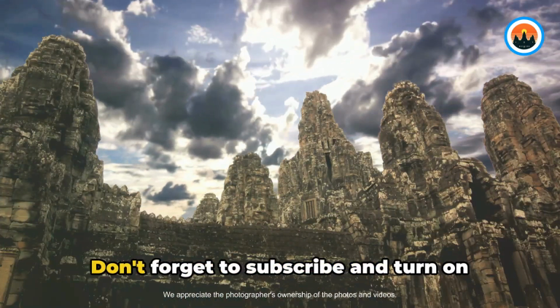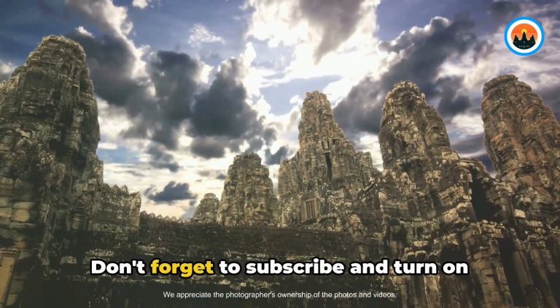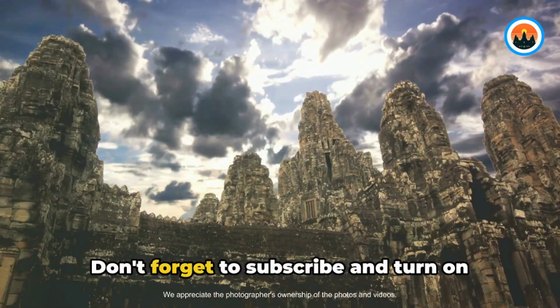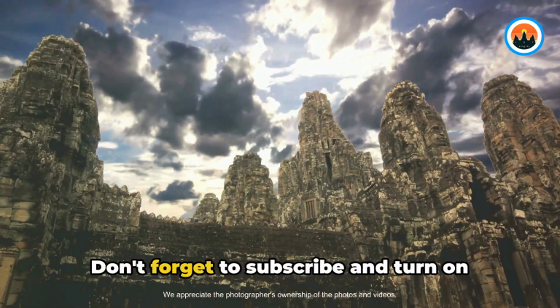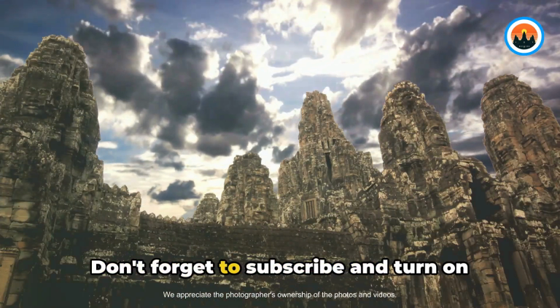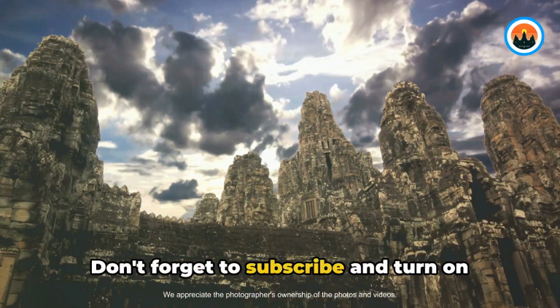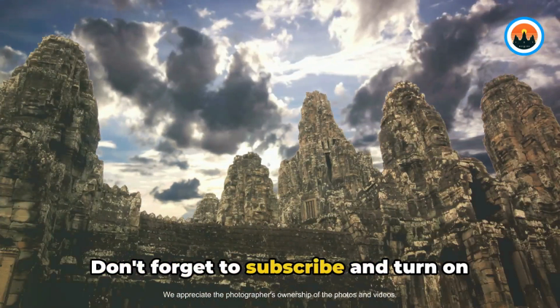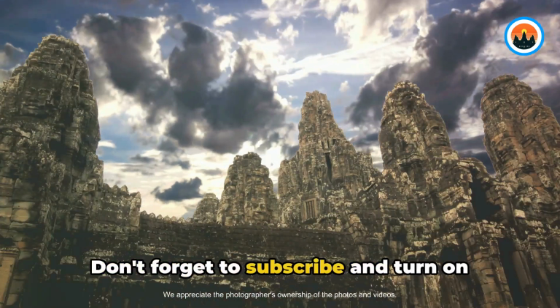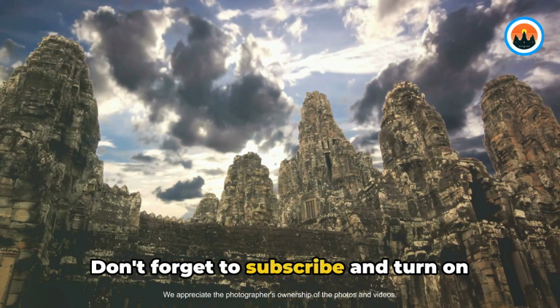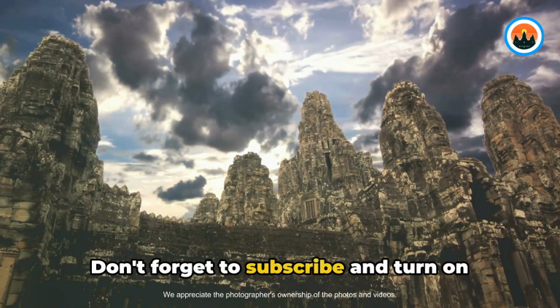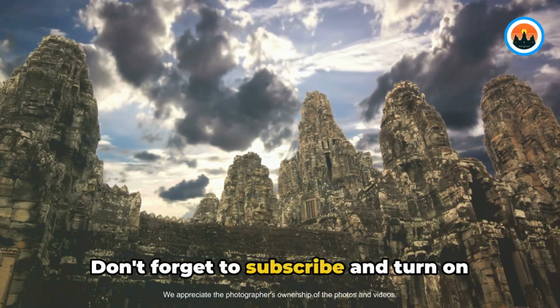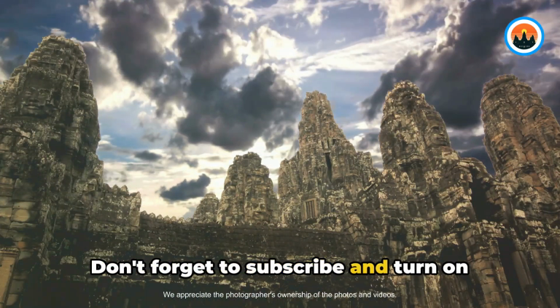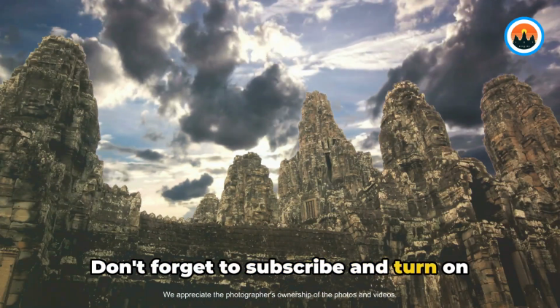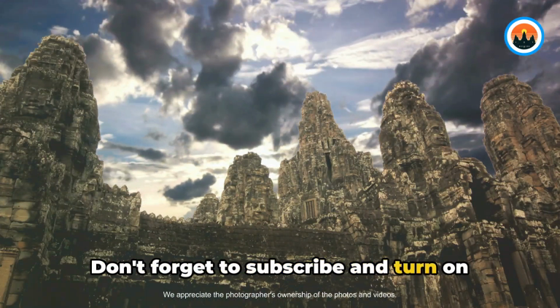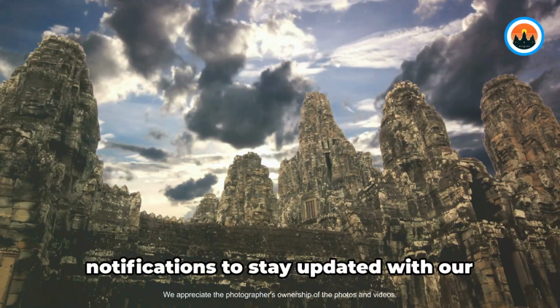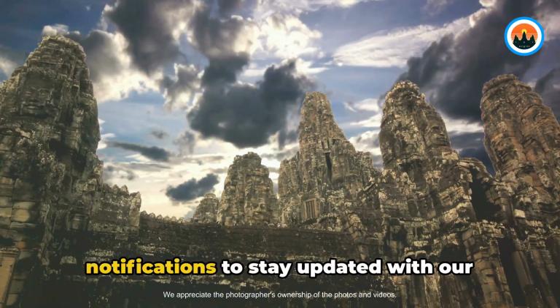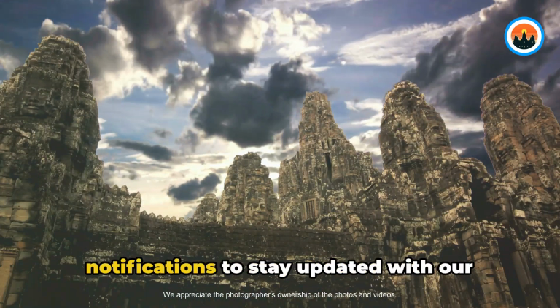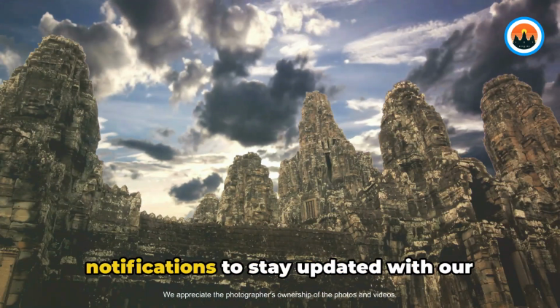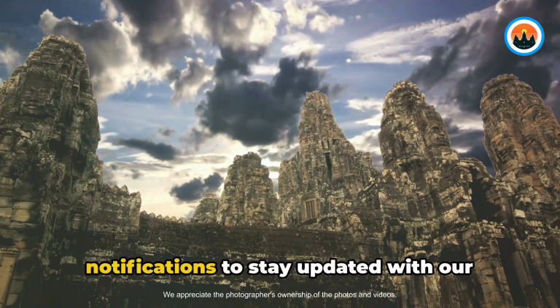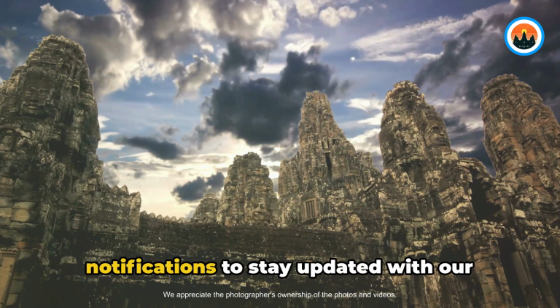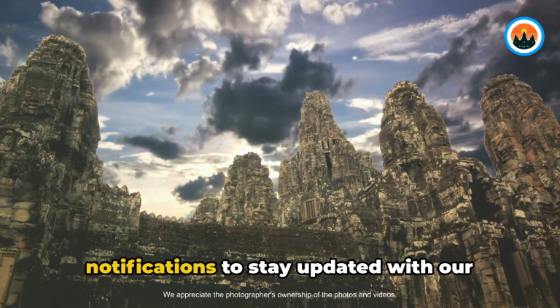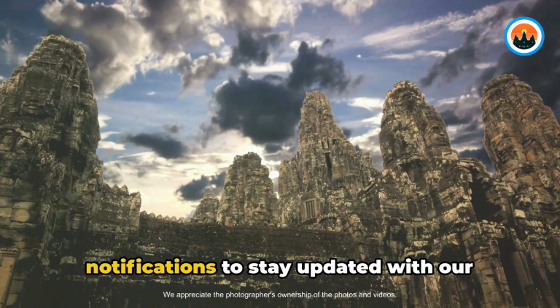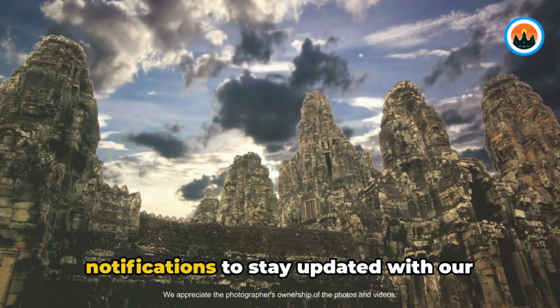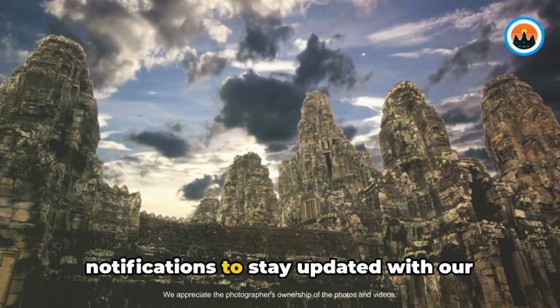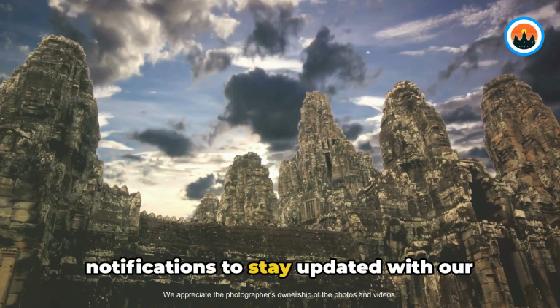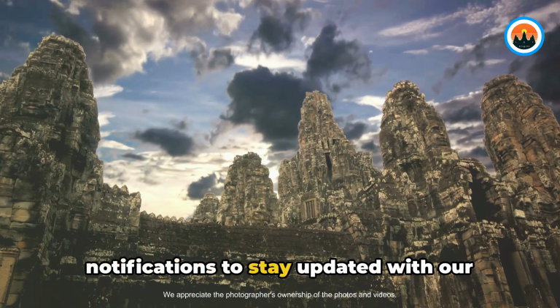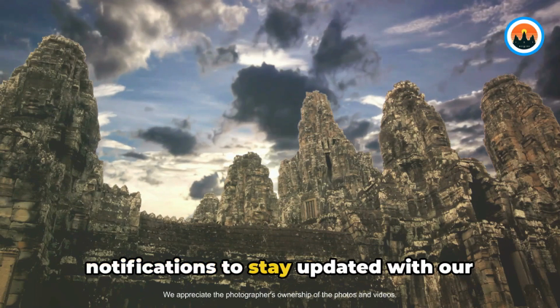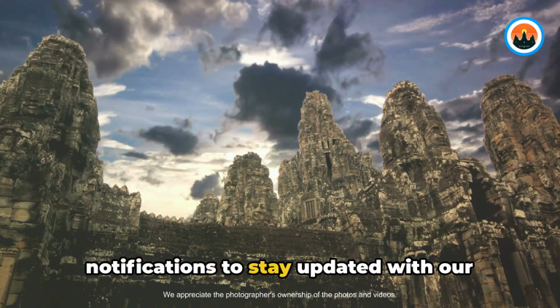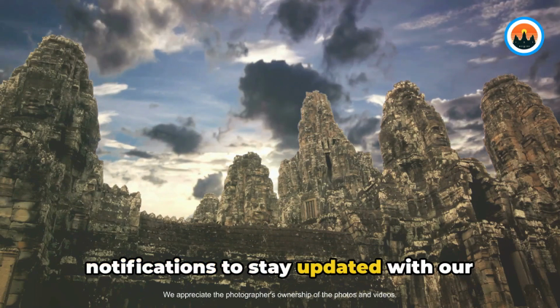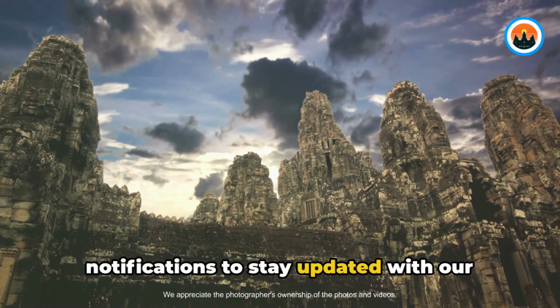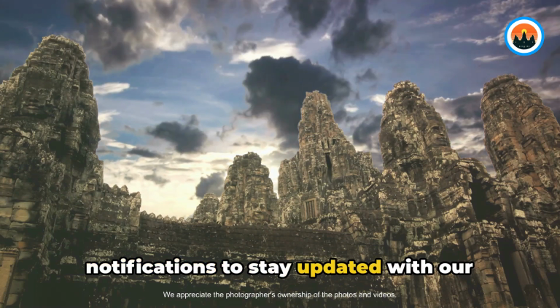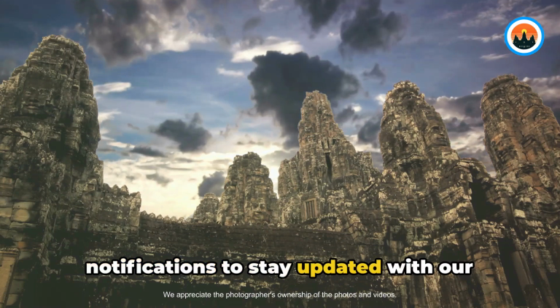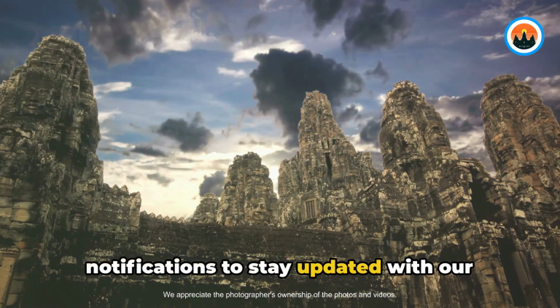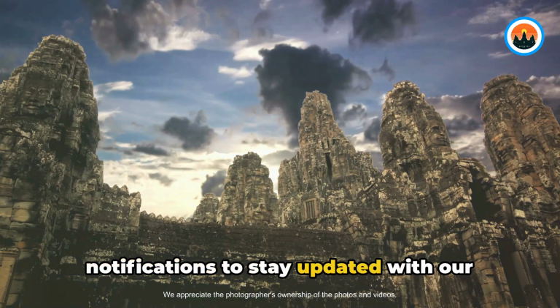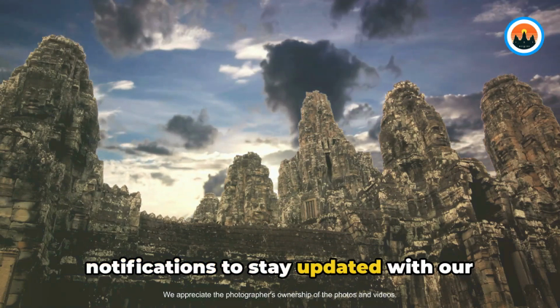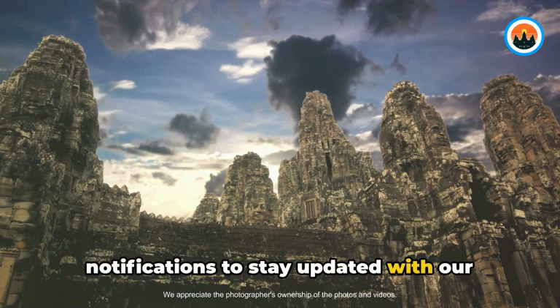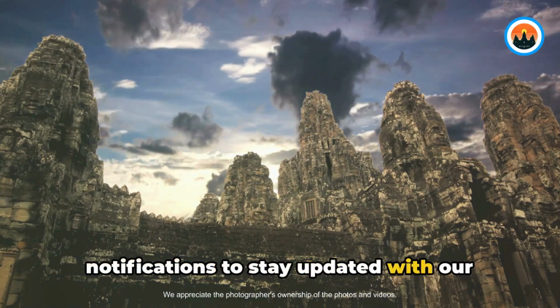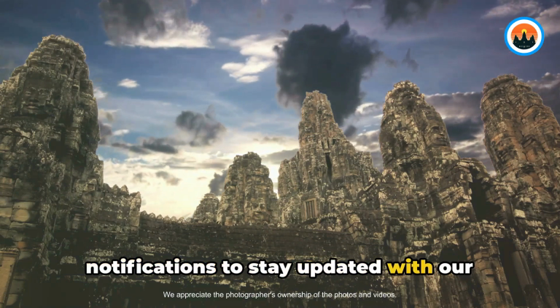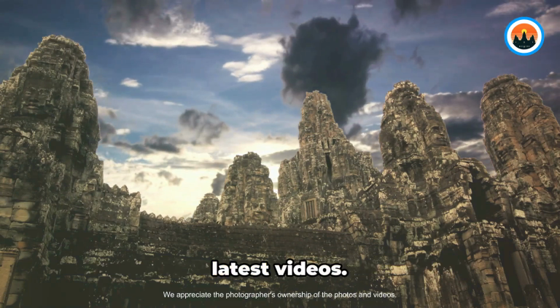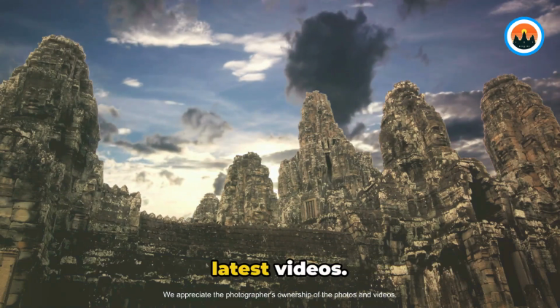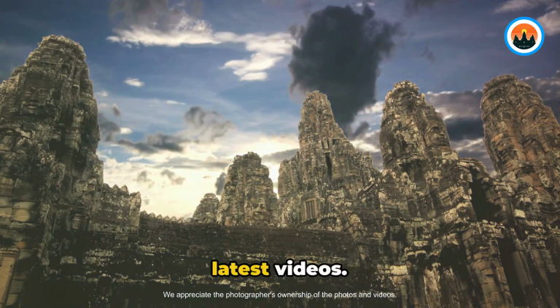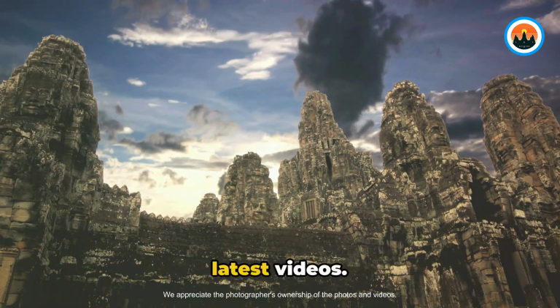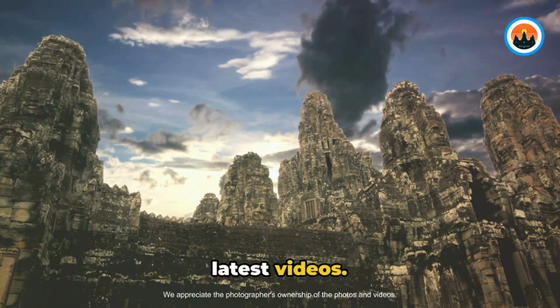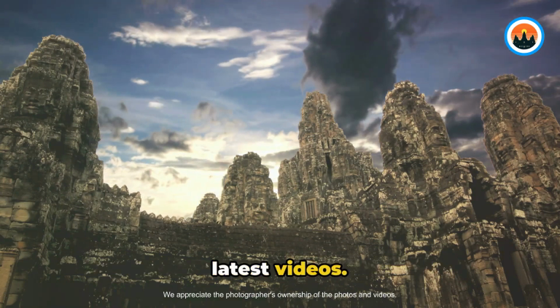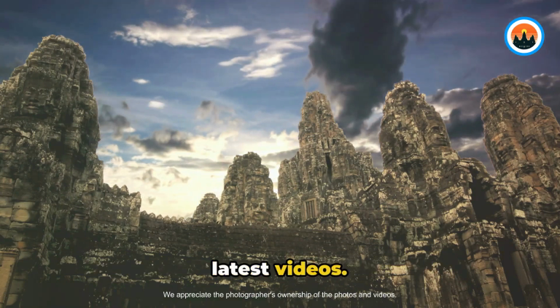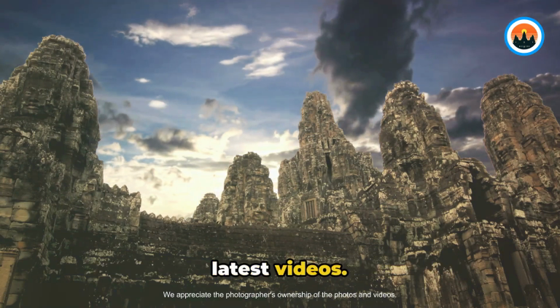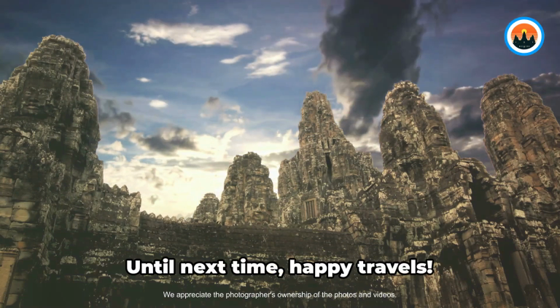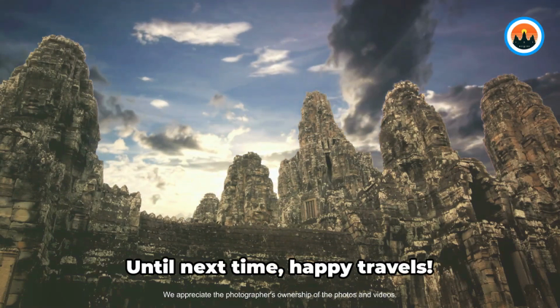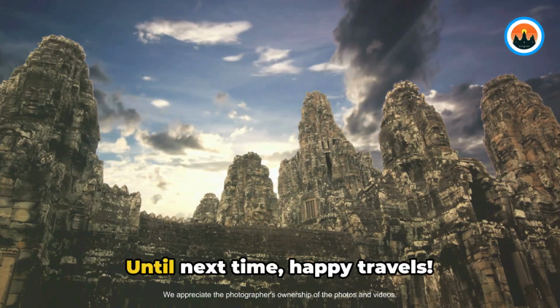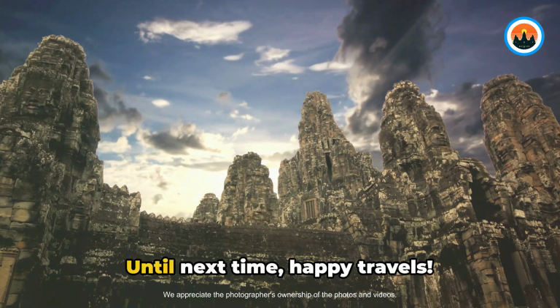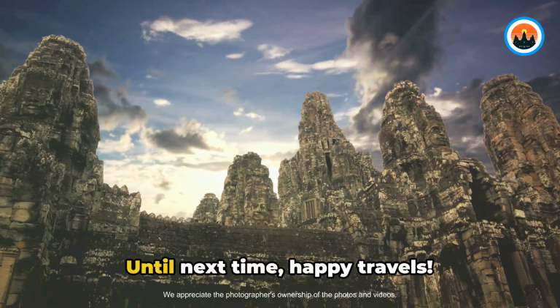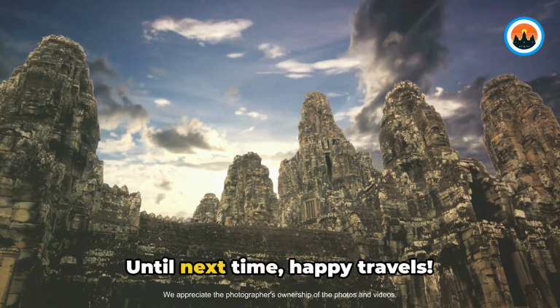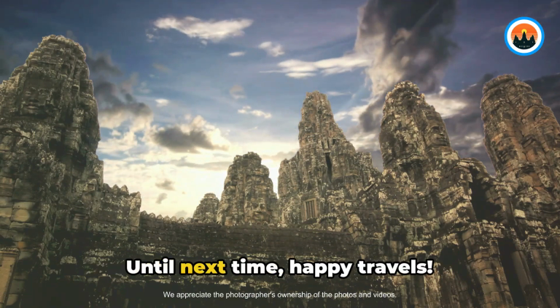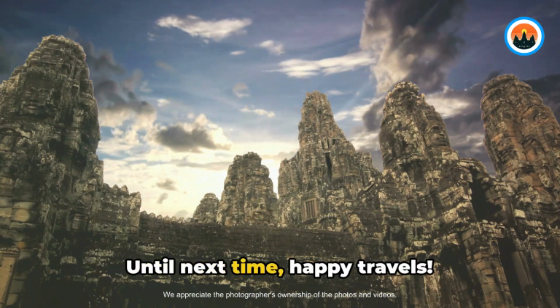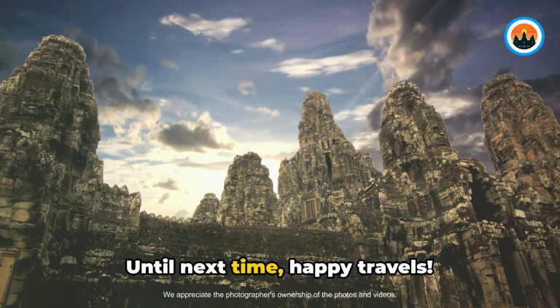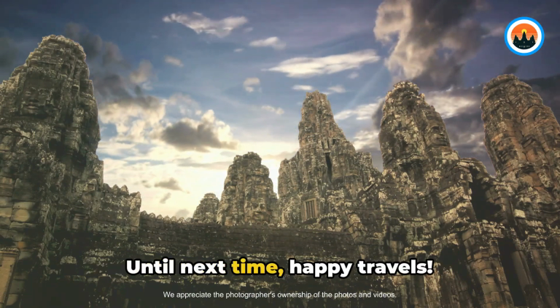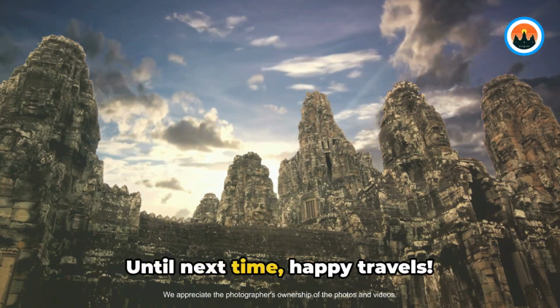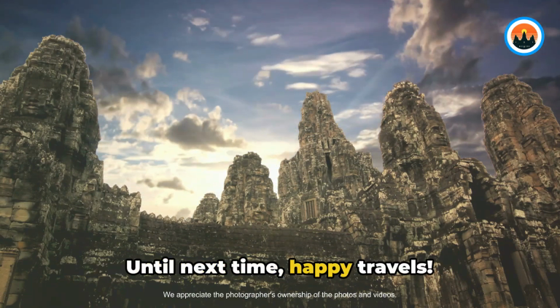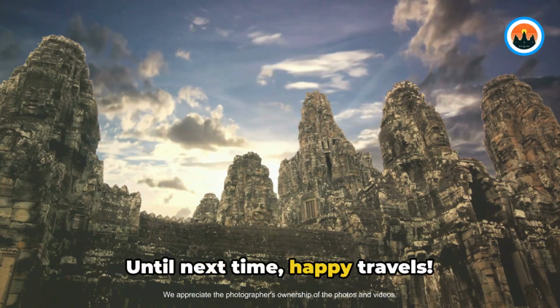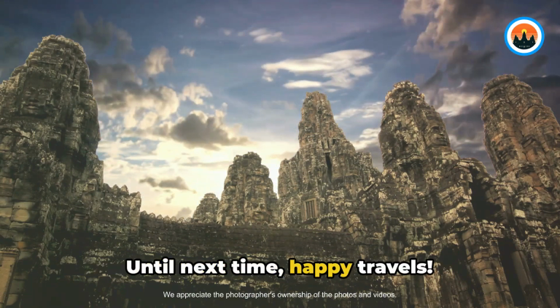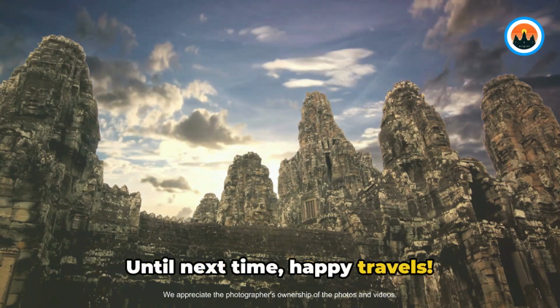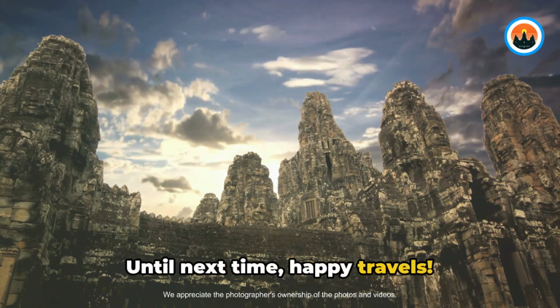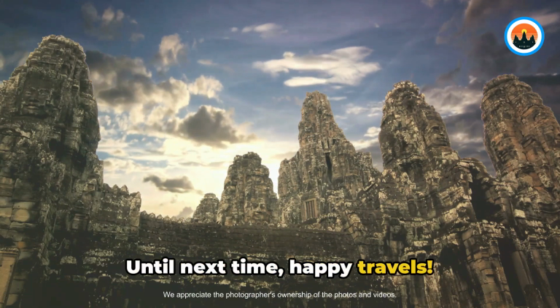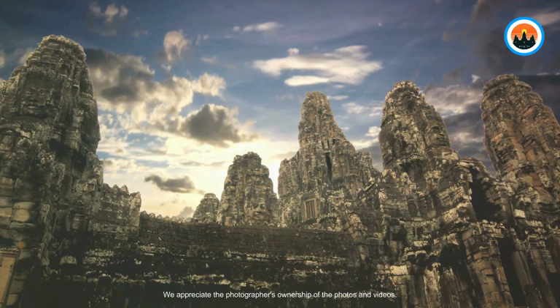Don't forget to subscribe and turn on notifications to stay updated with our latest videos. Until next time, happy travels!